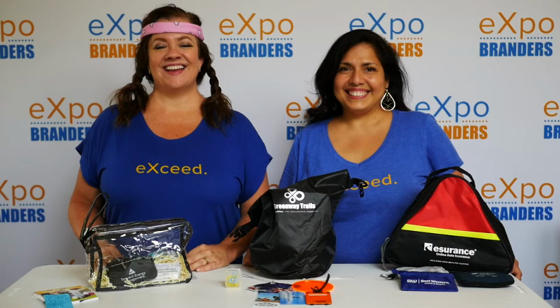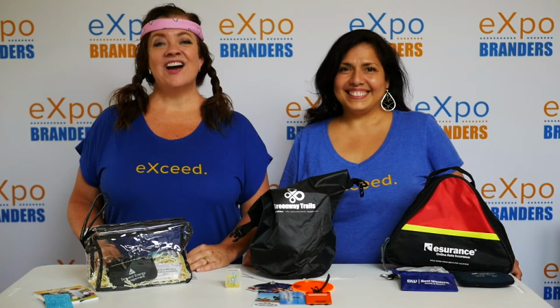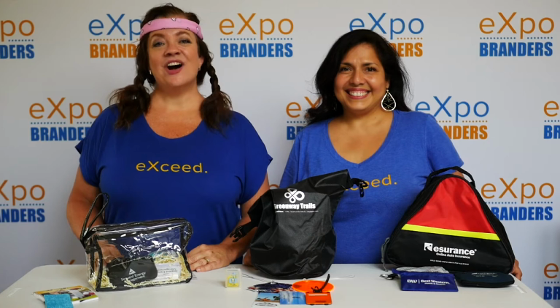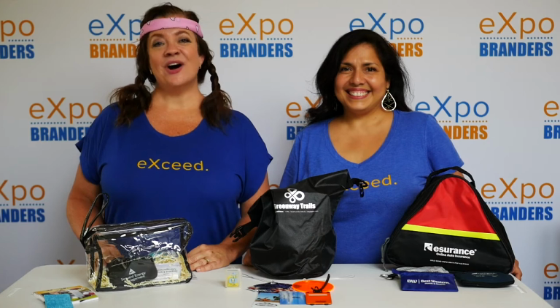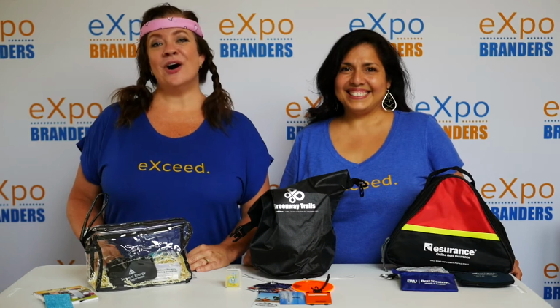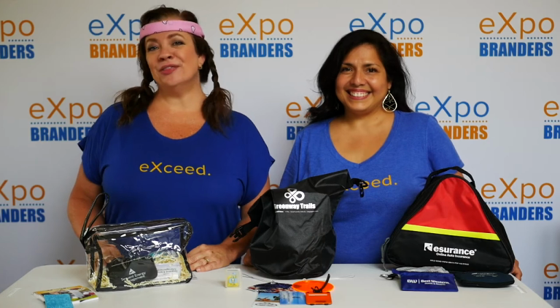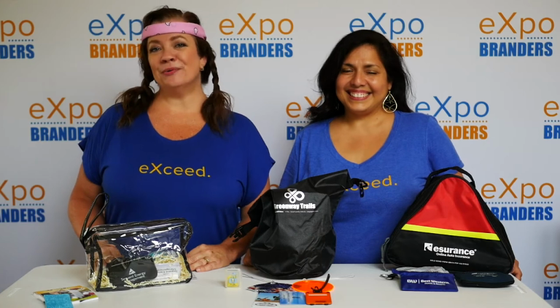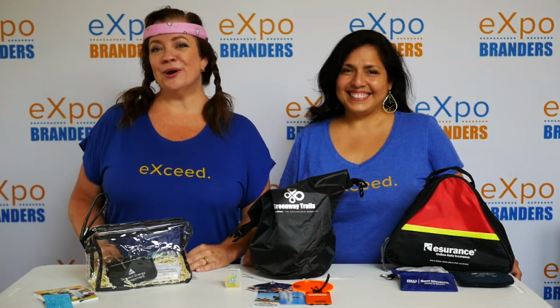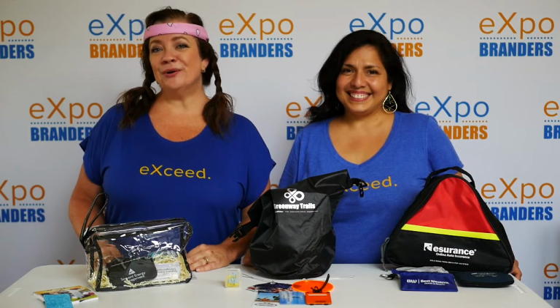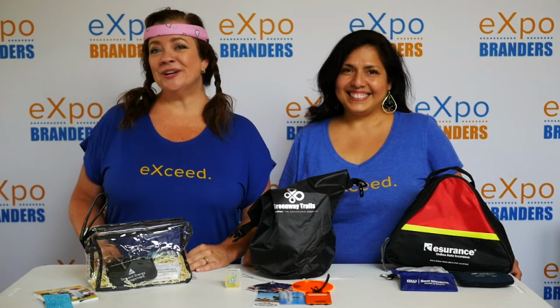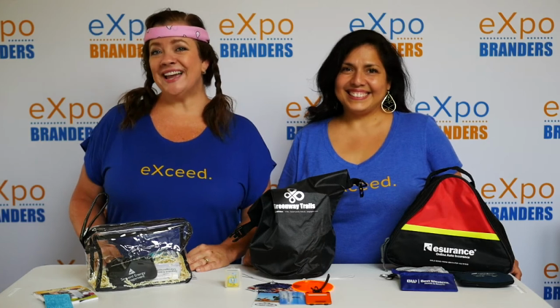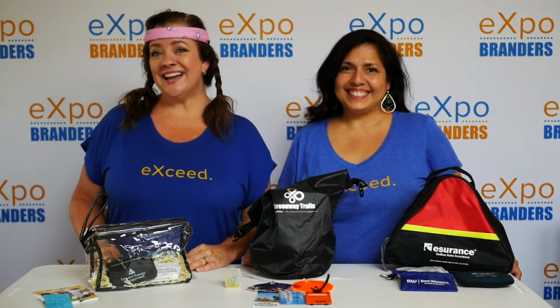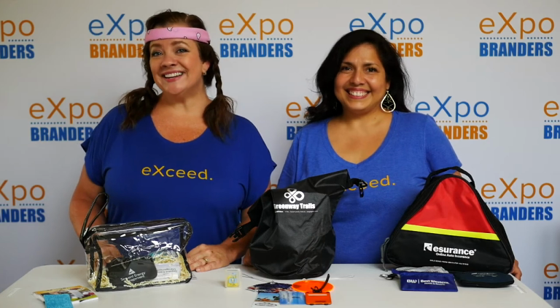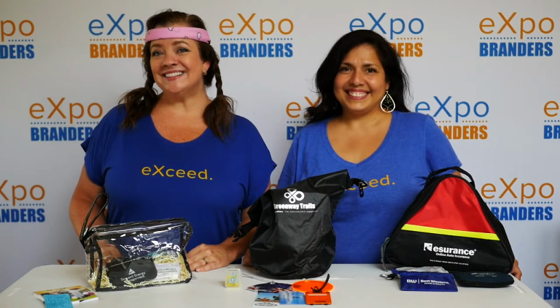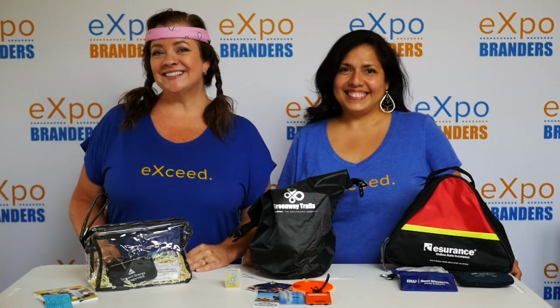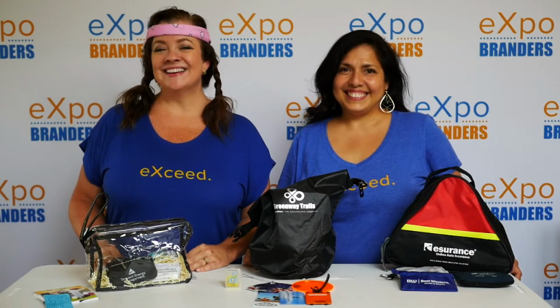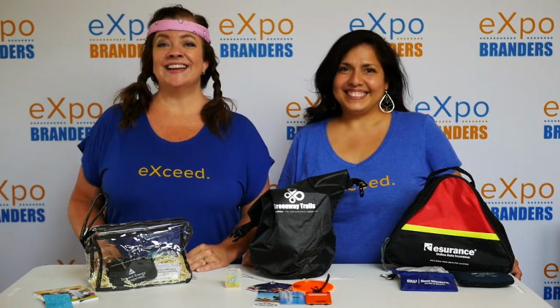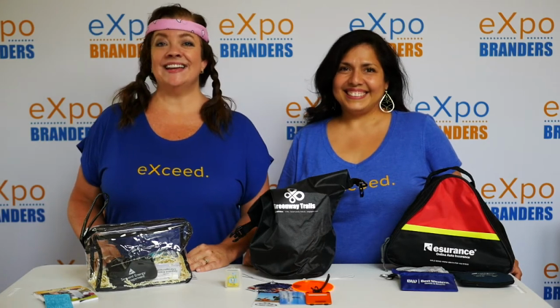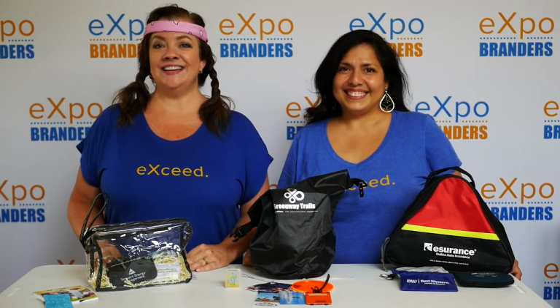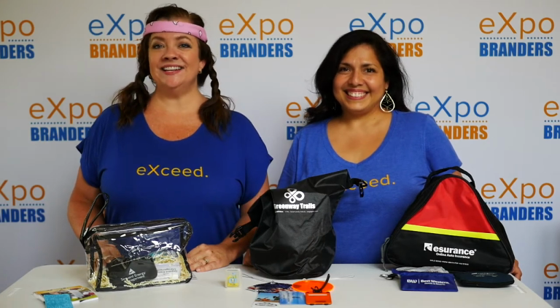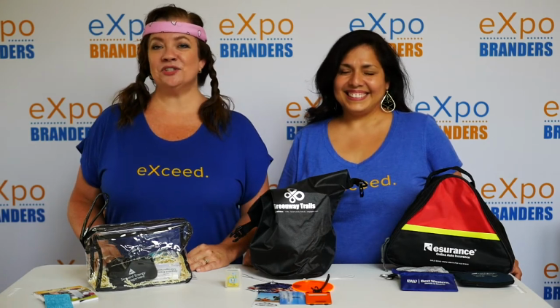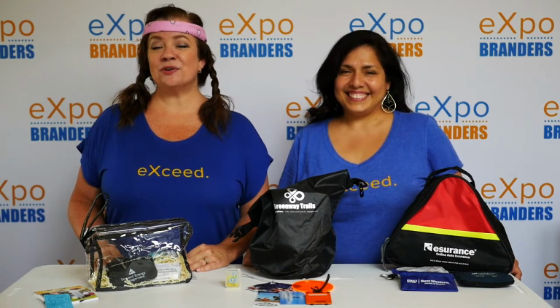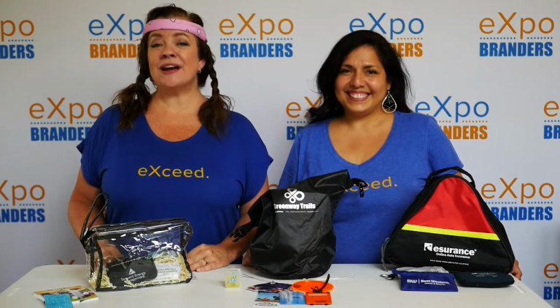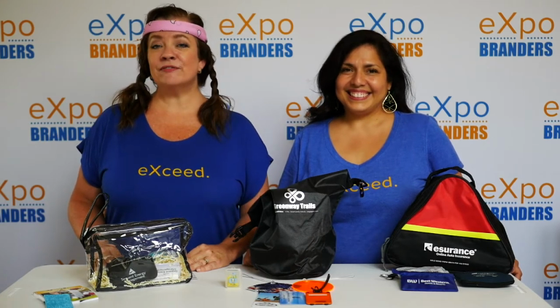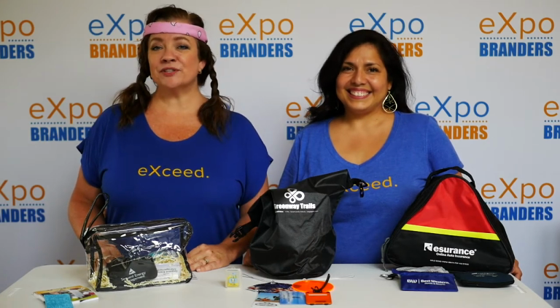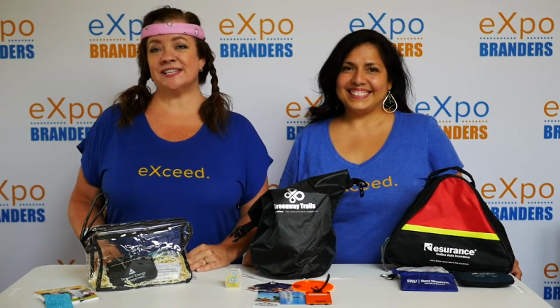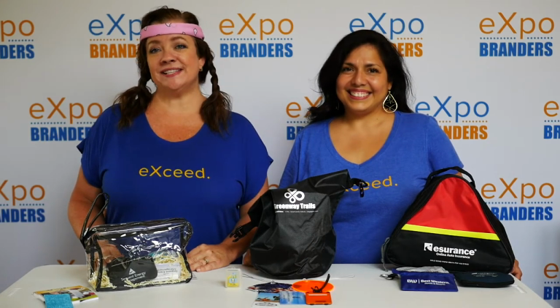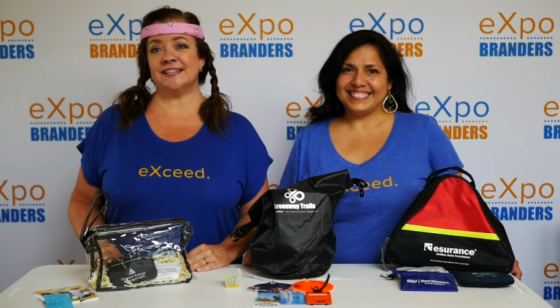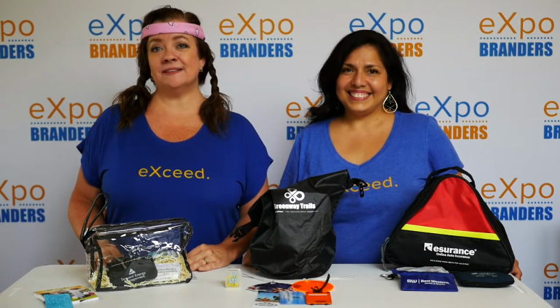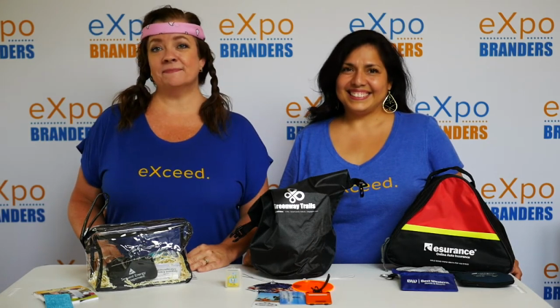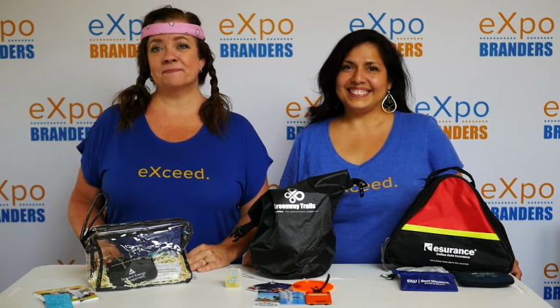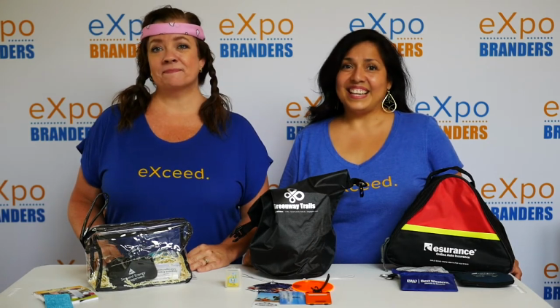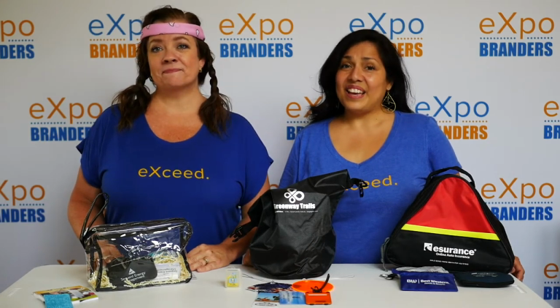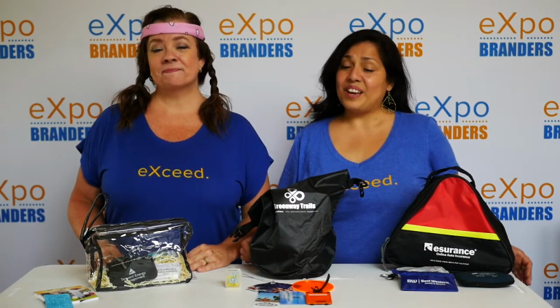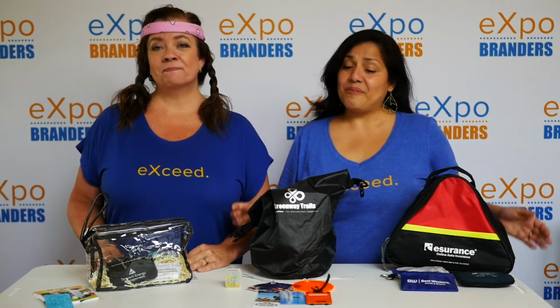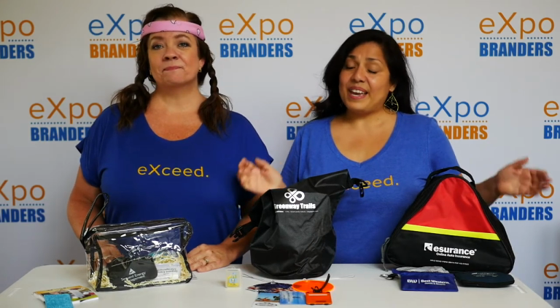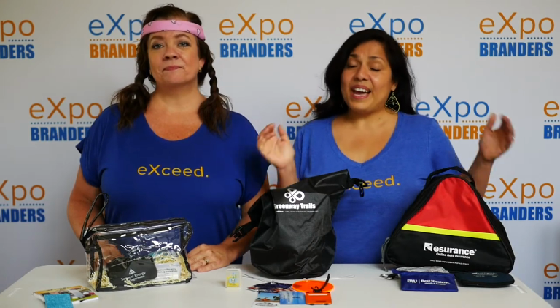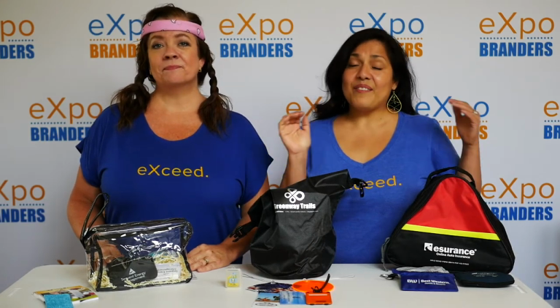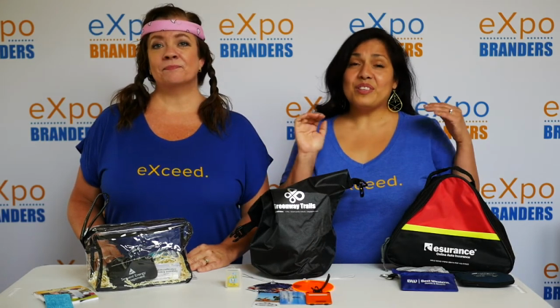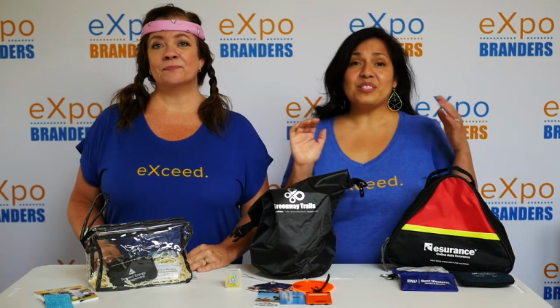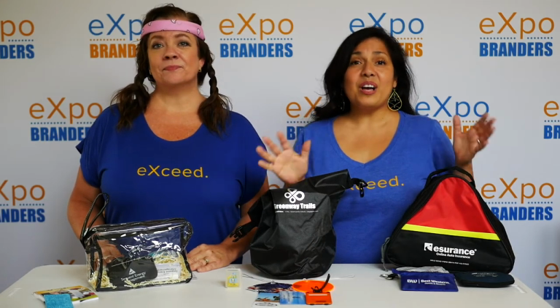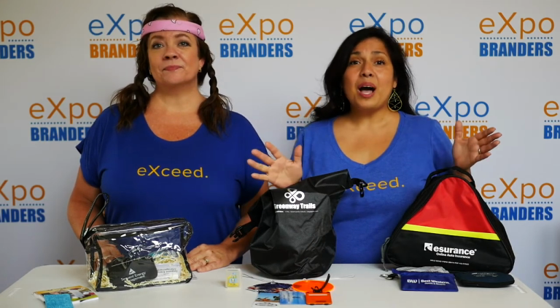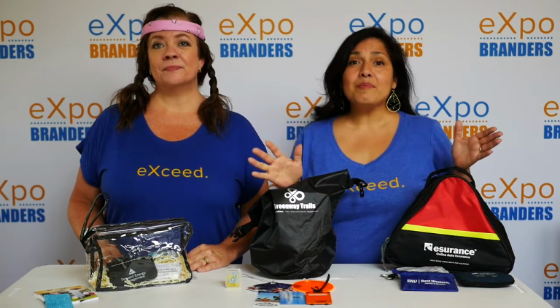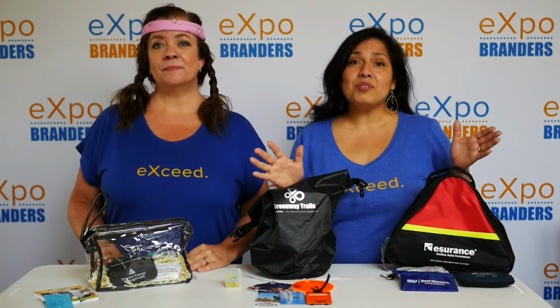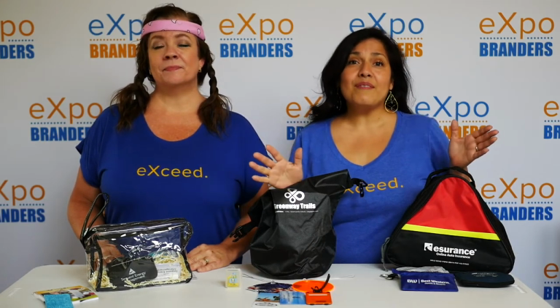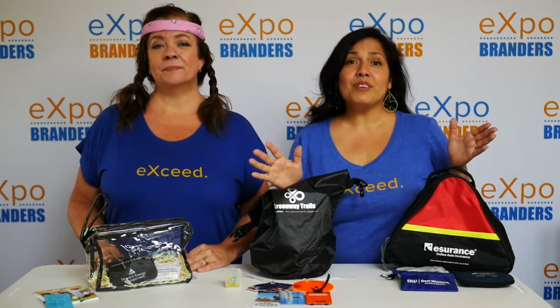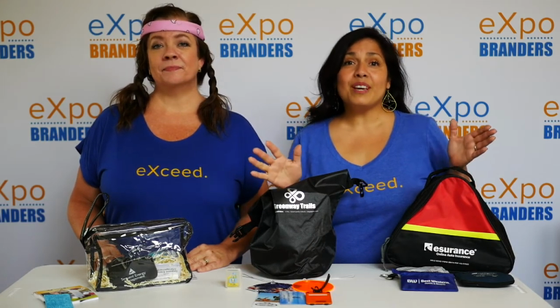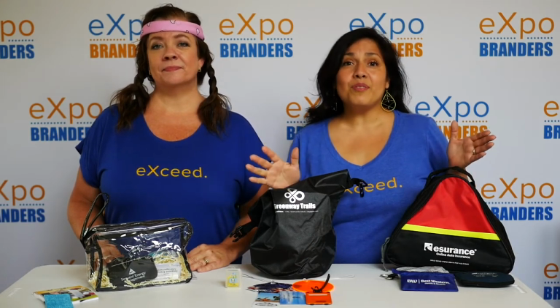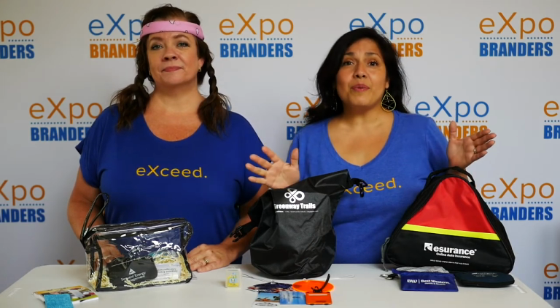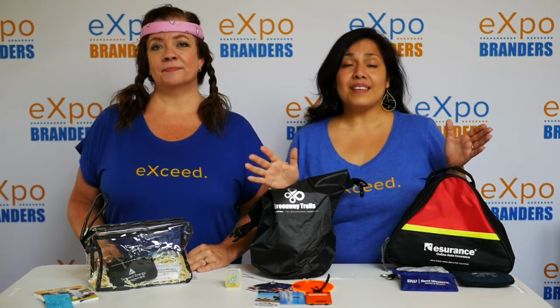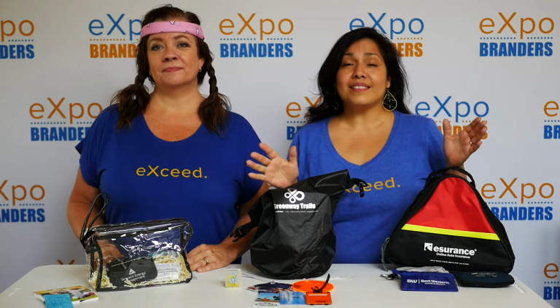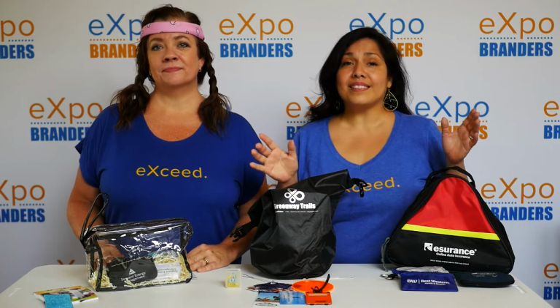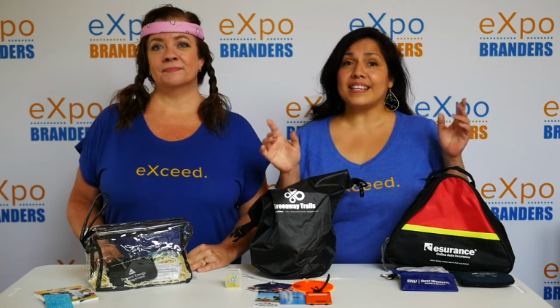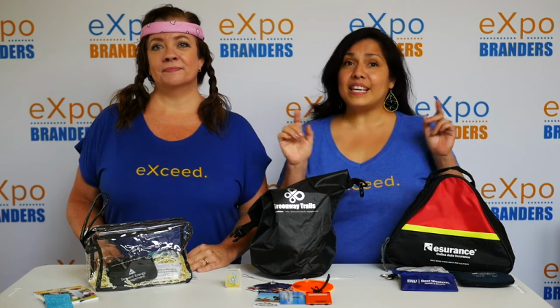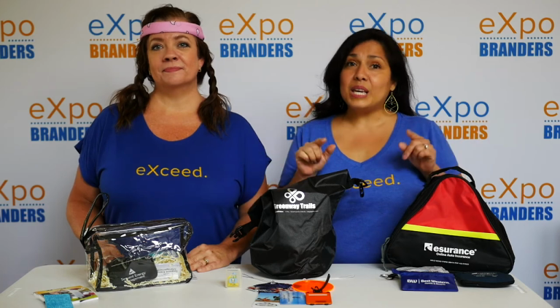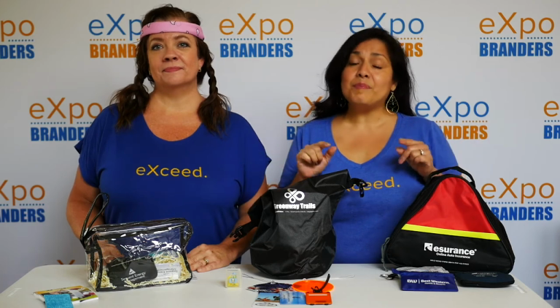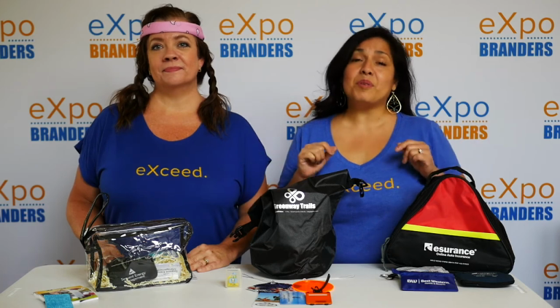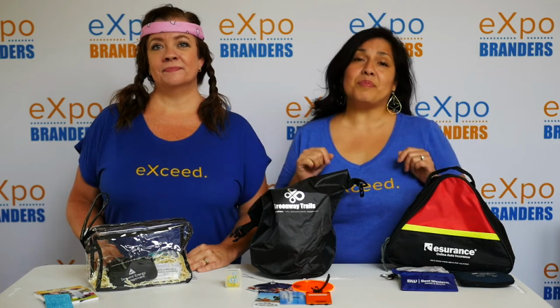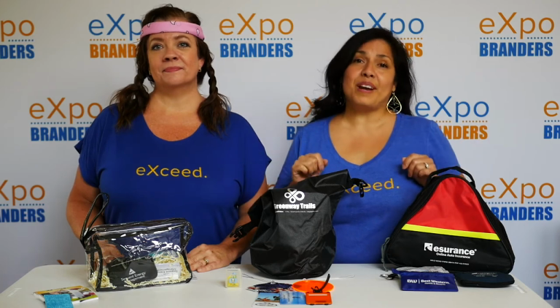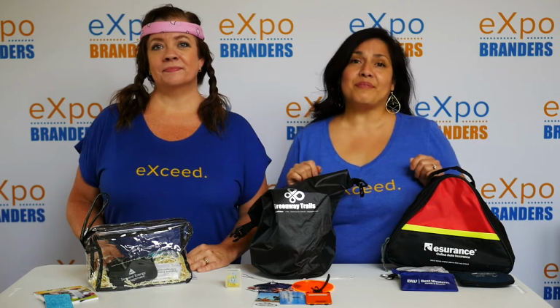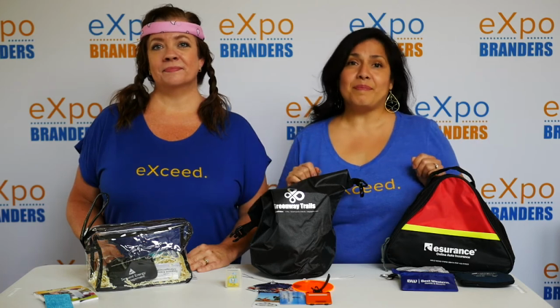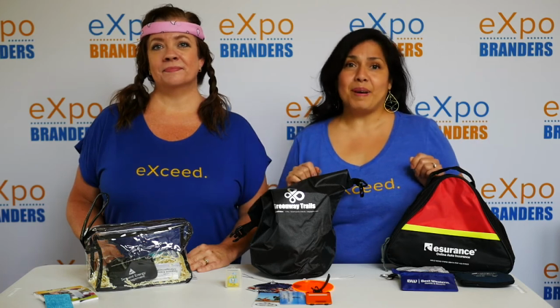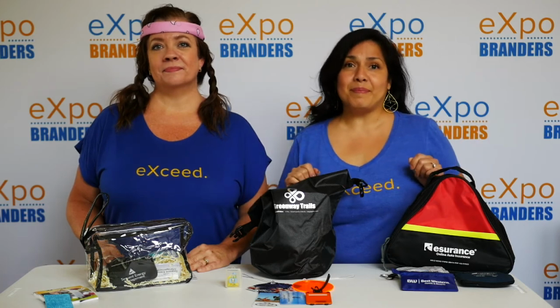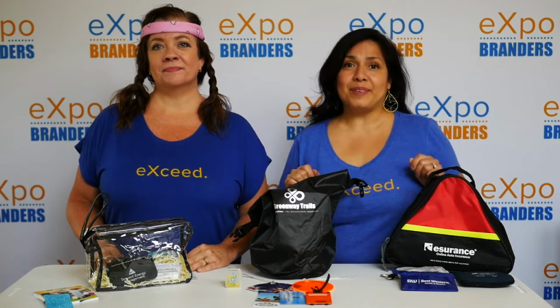On the road again? It is travel season and we have the top travel giveaways to keep your brand remembered.